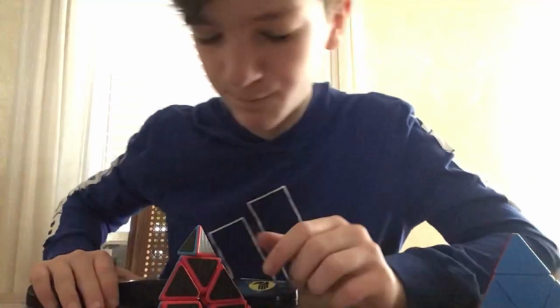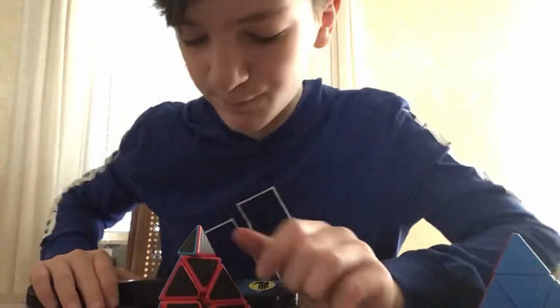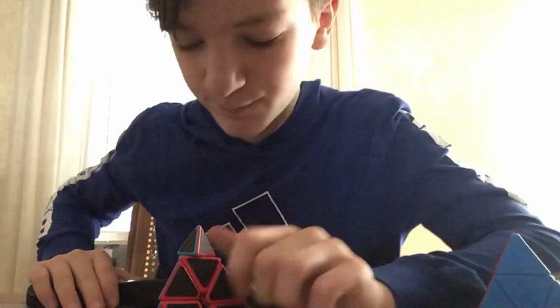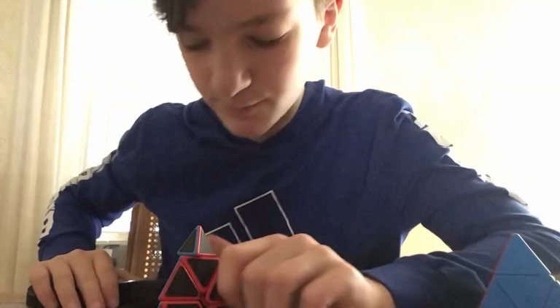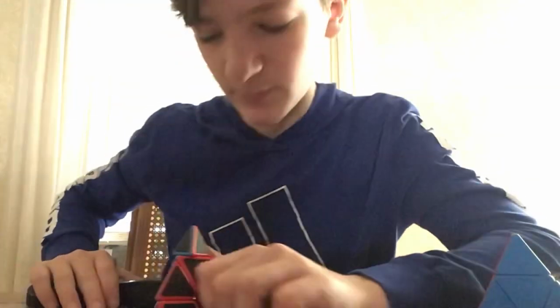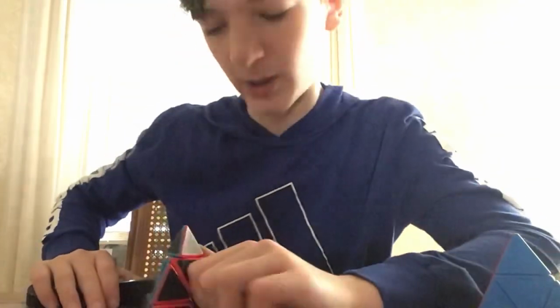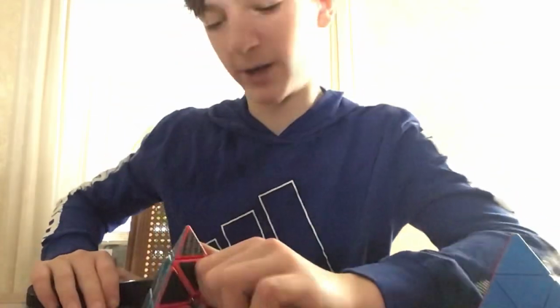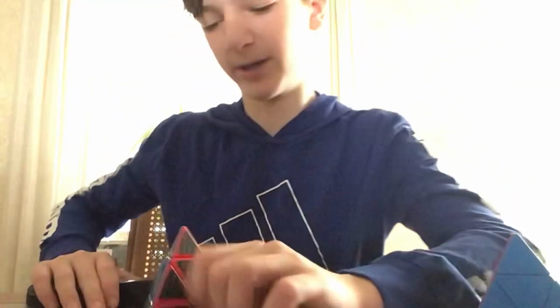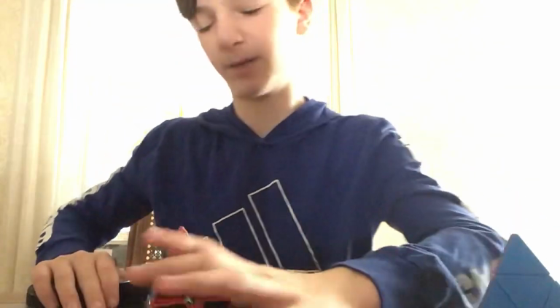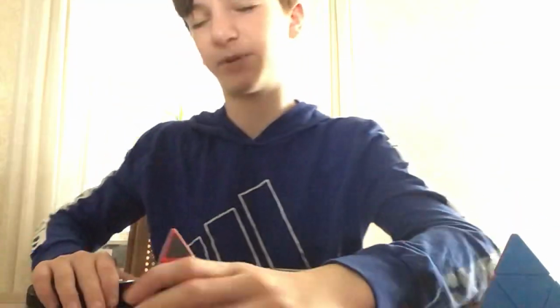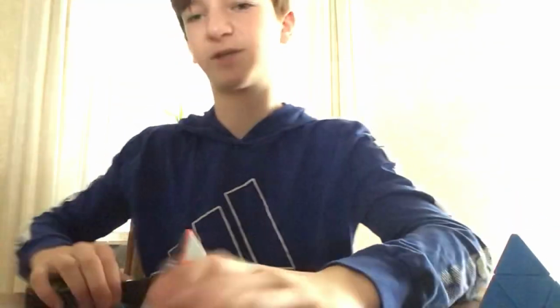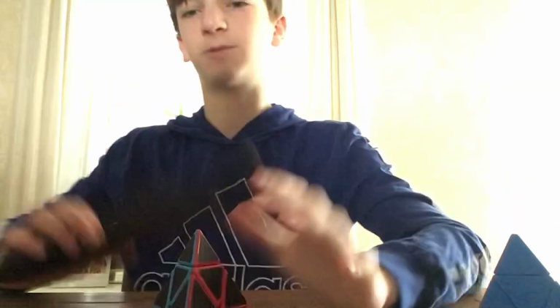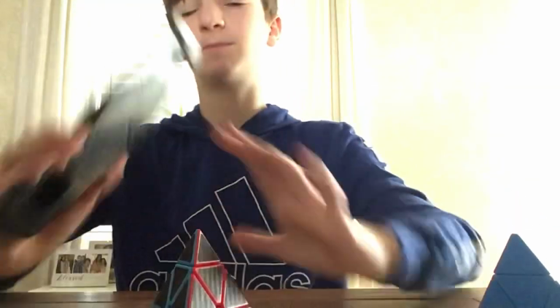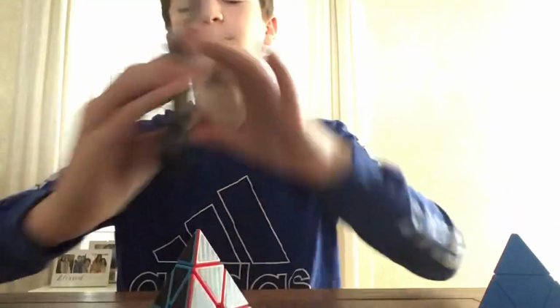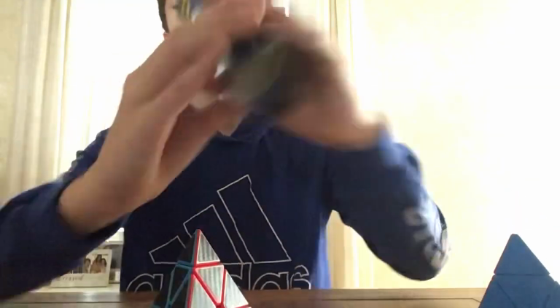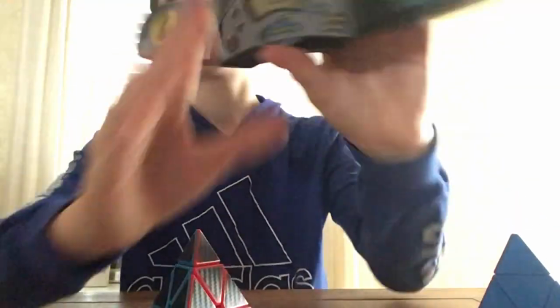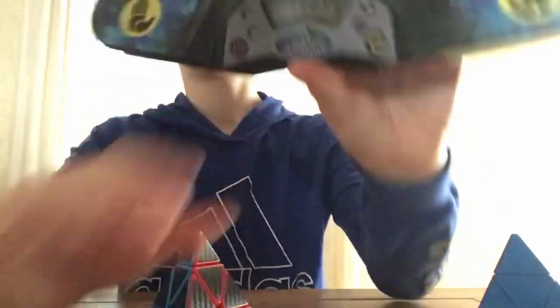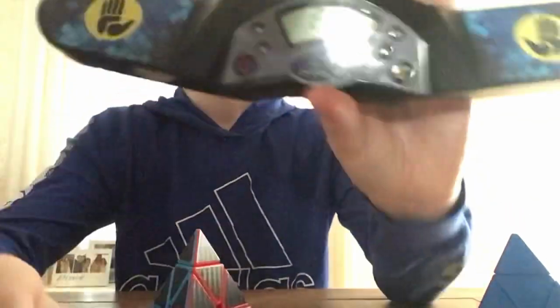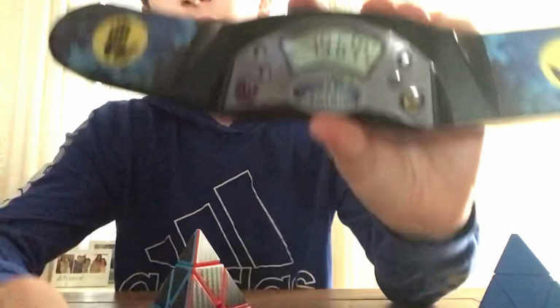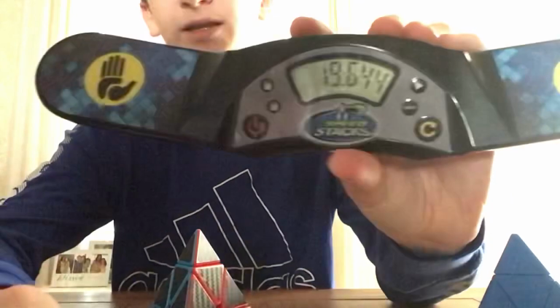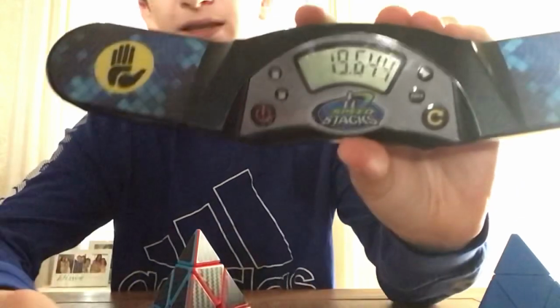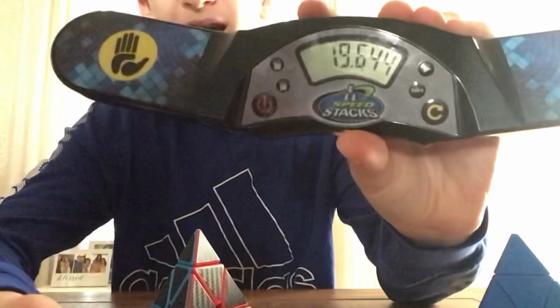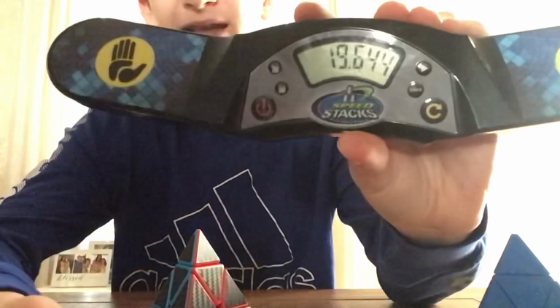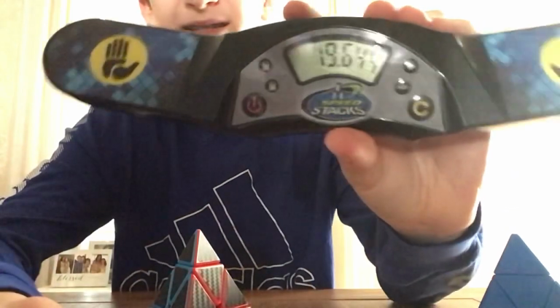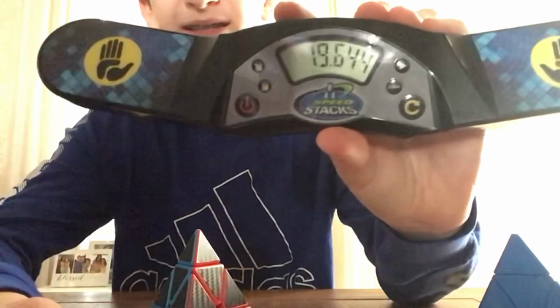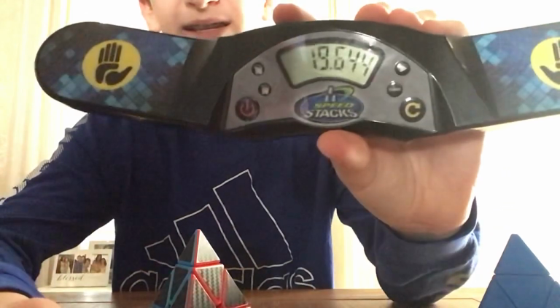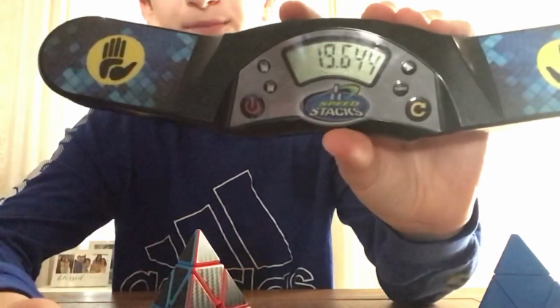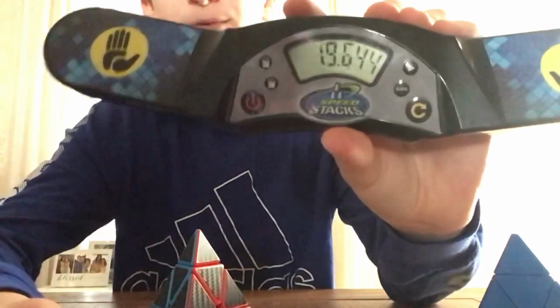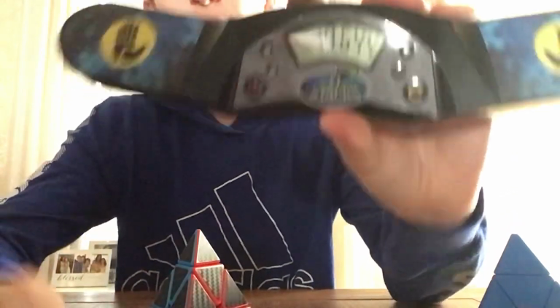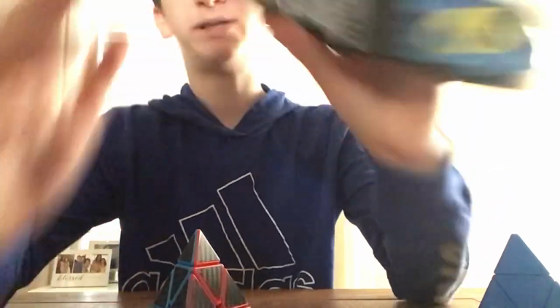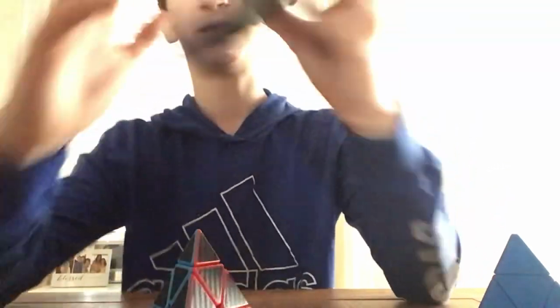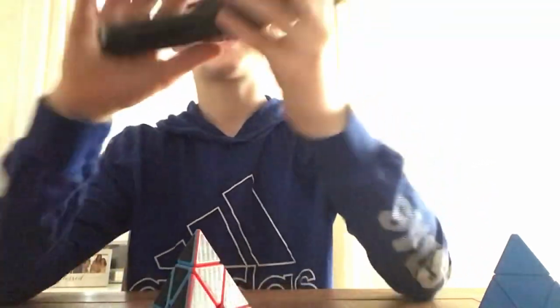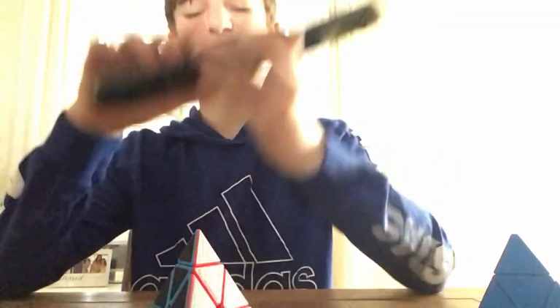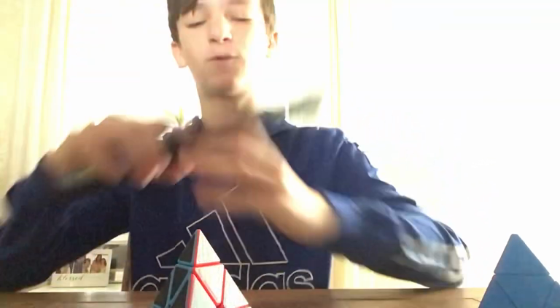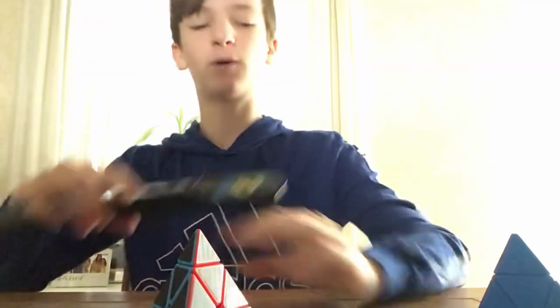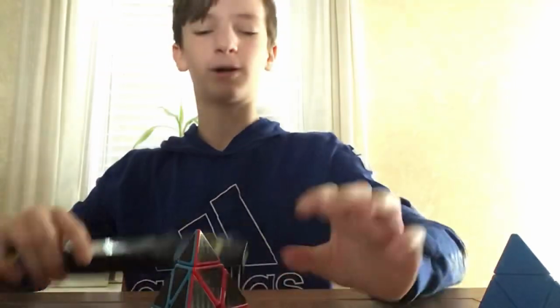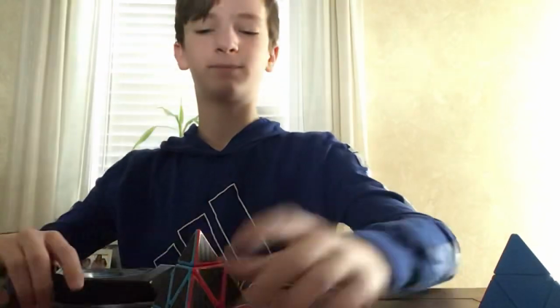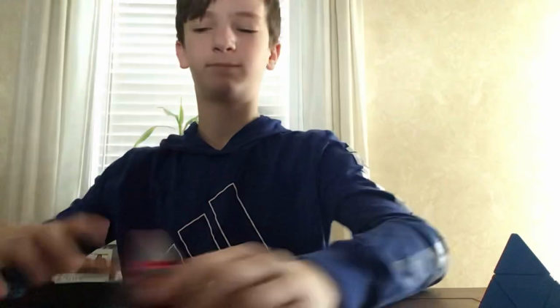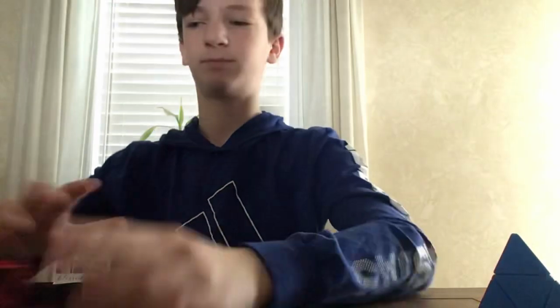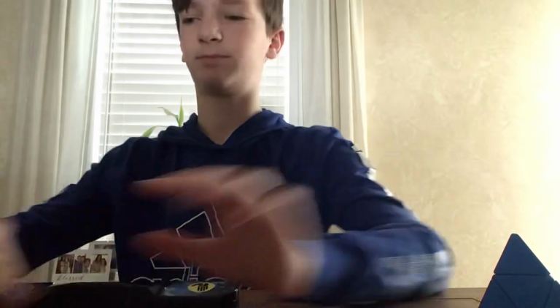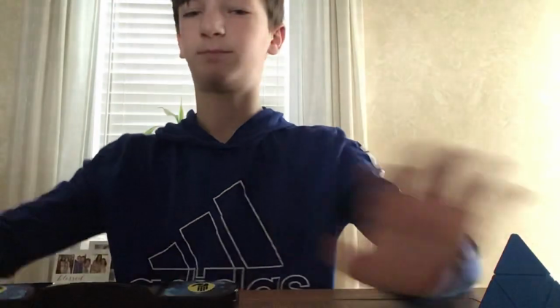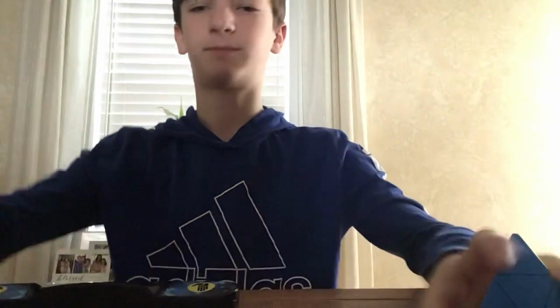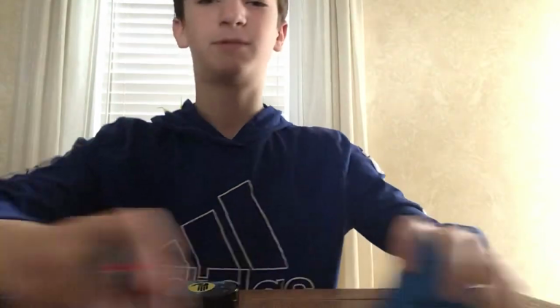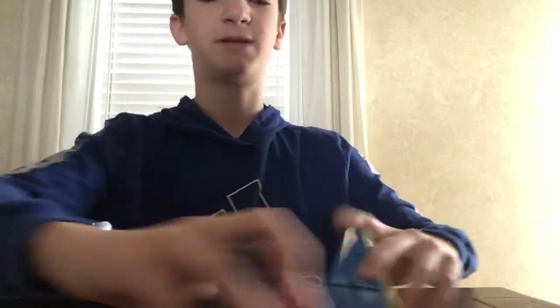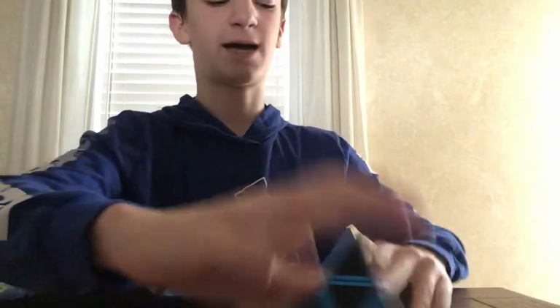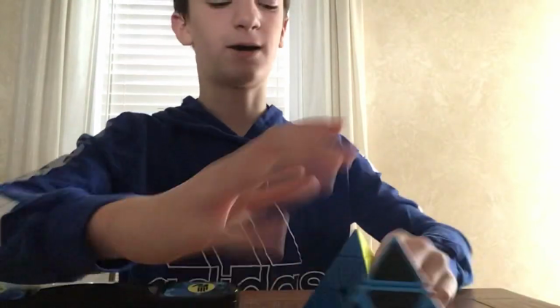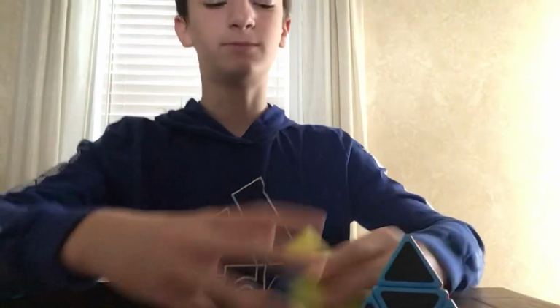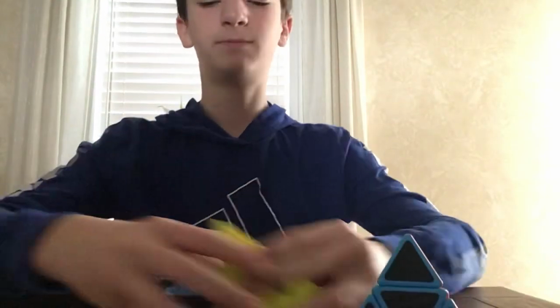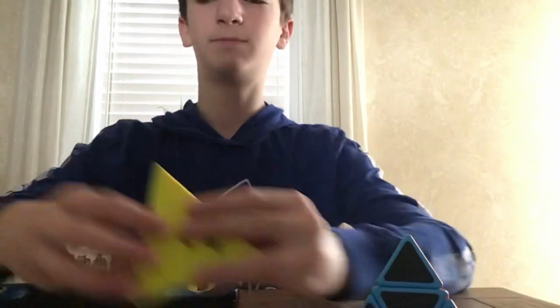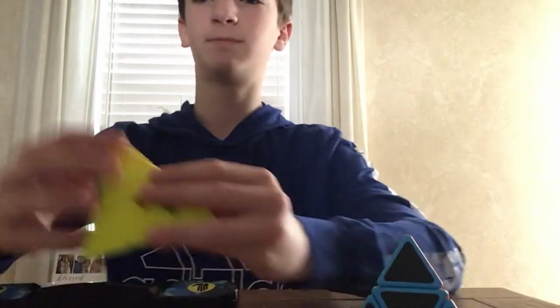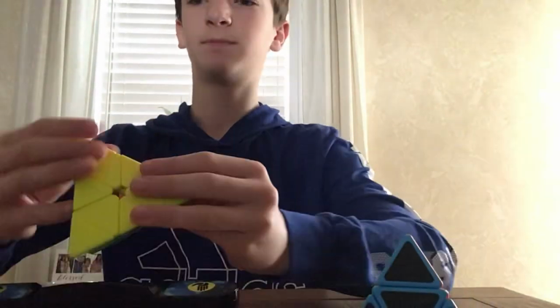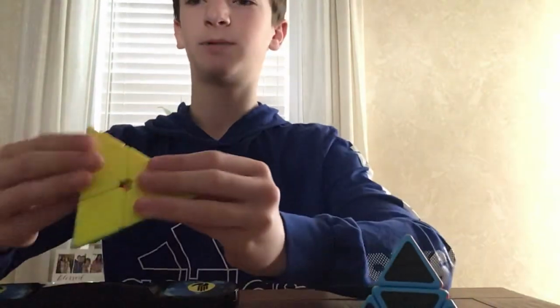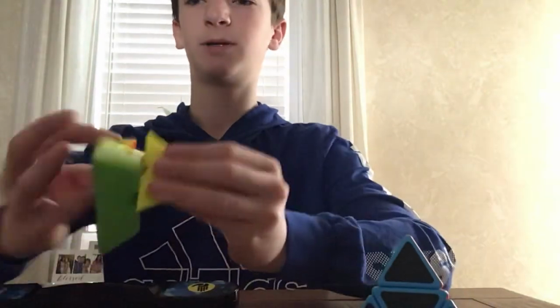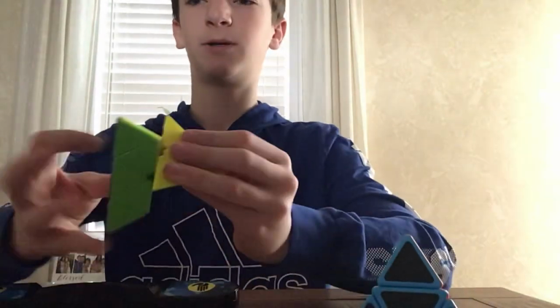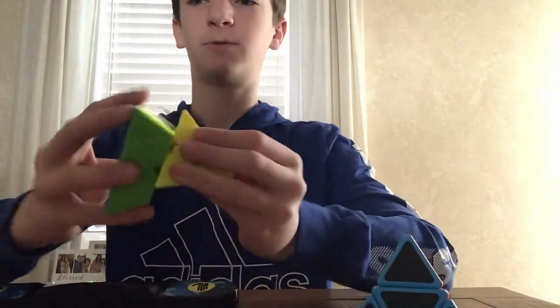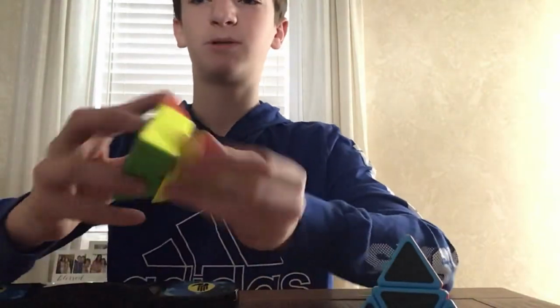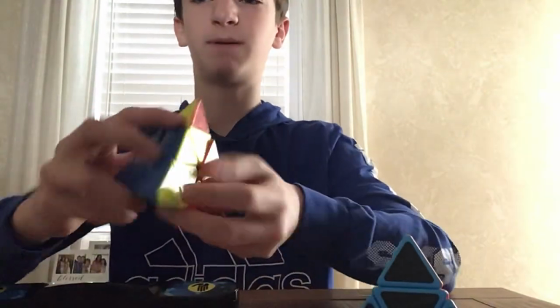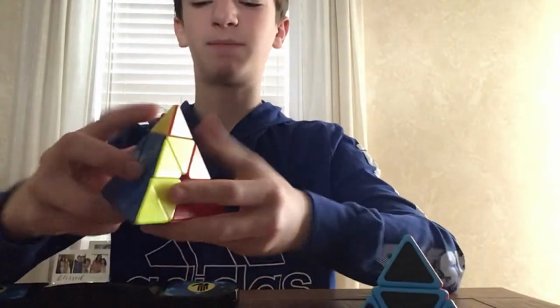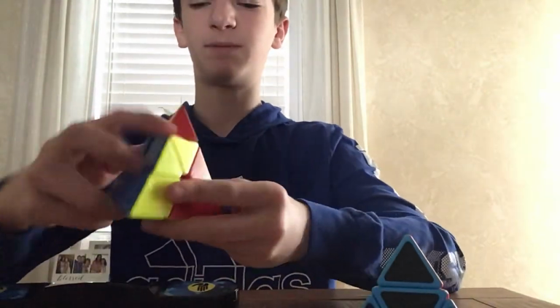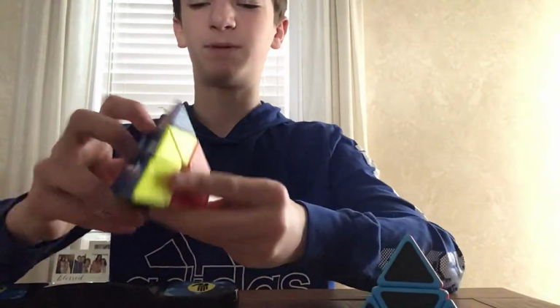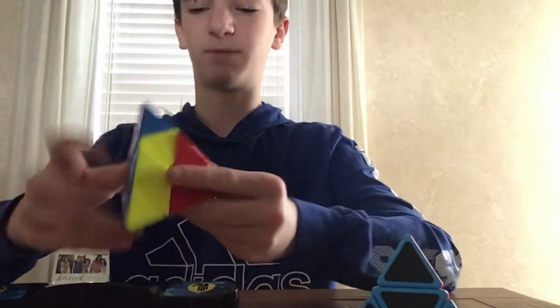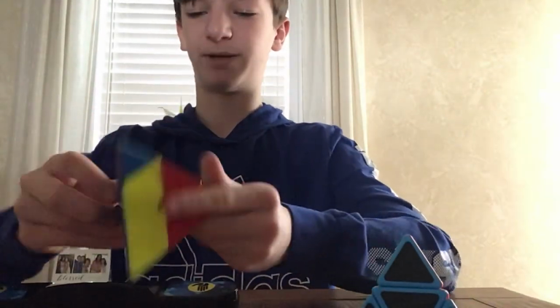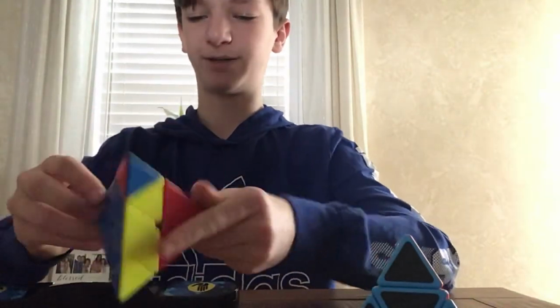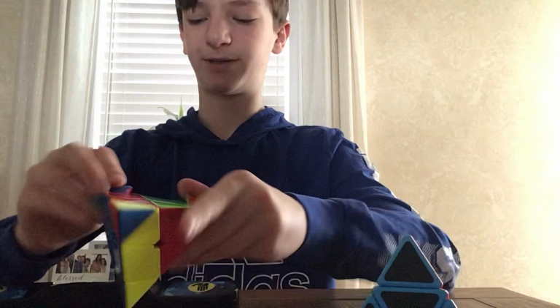All right, now I'm plus two. 19.64. Now, with my main Pyraminx.